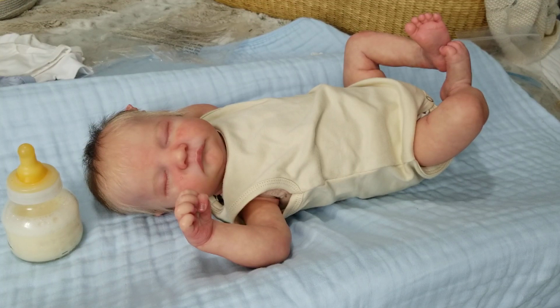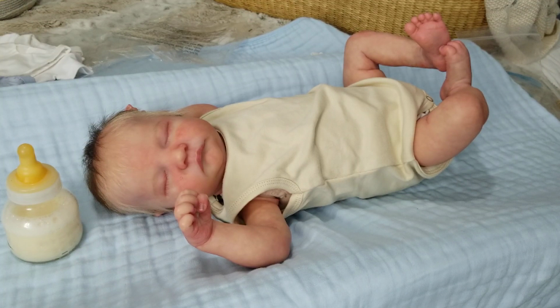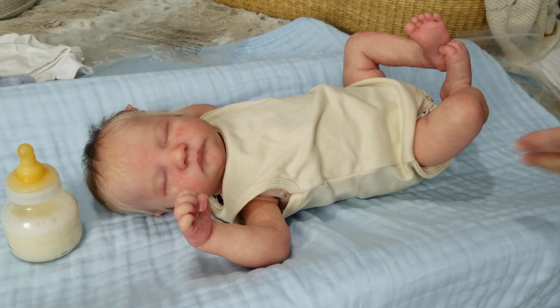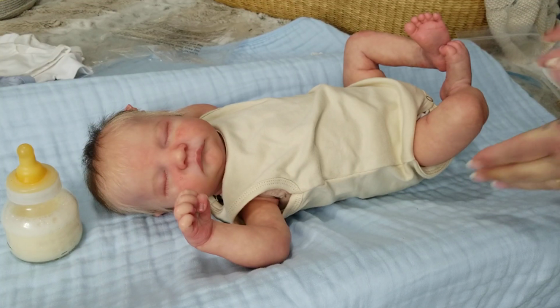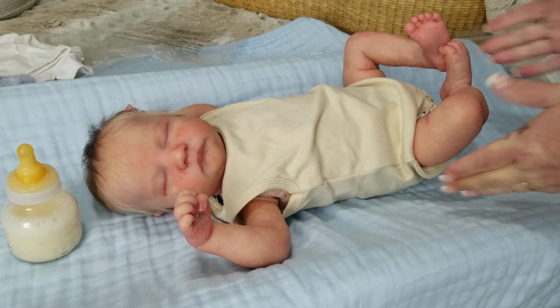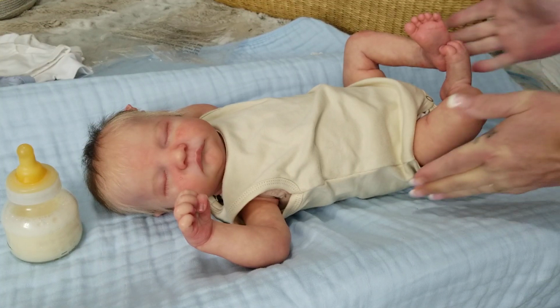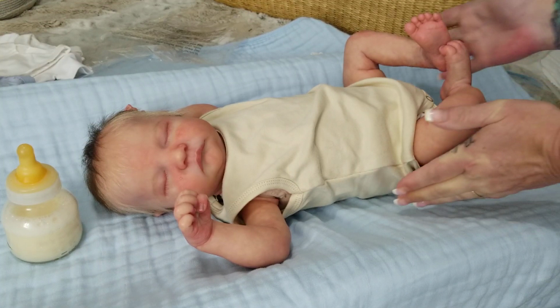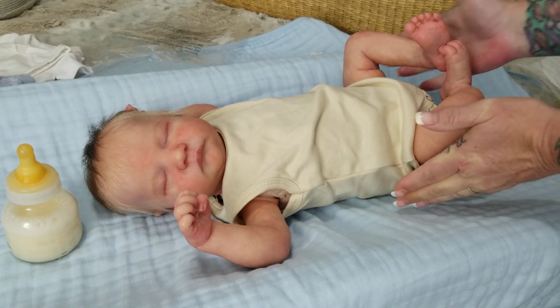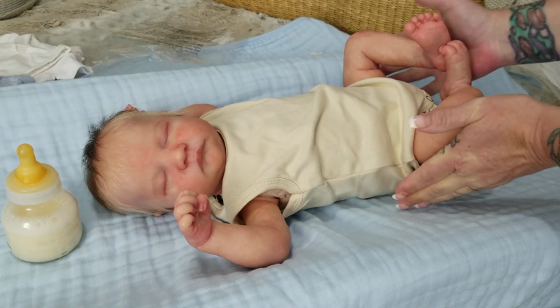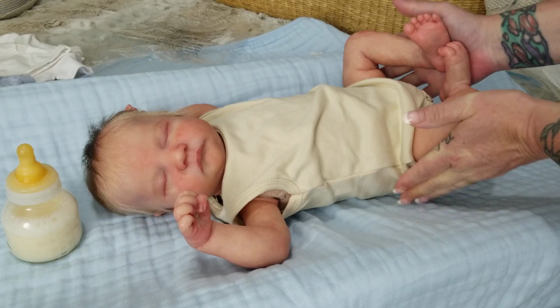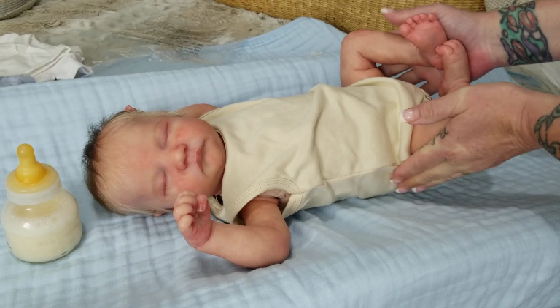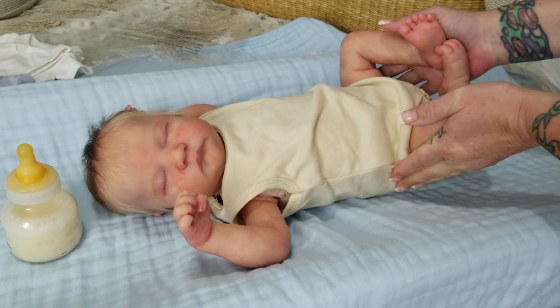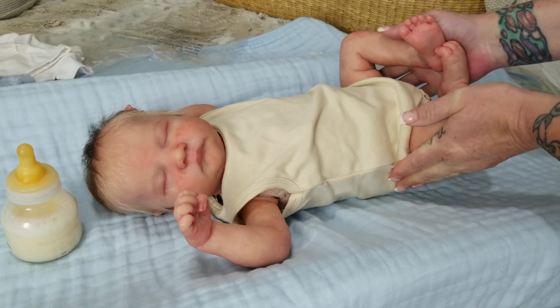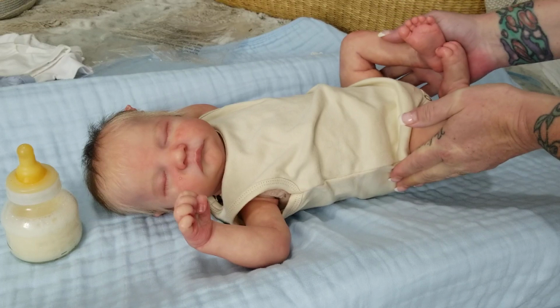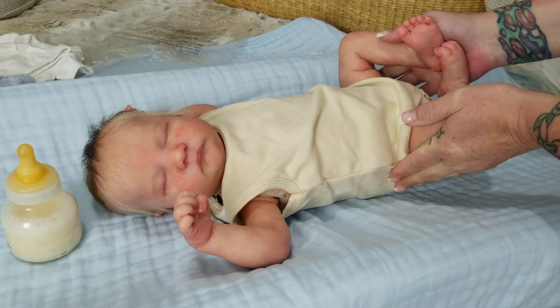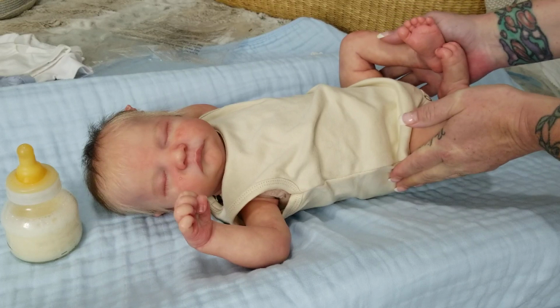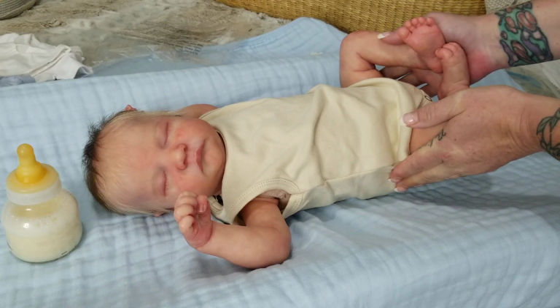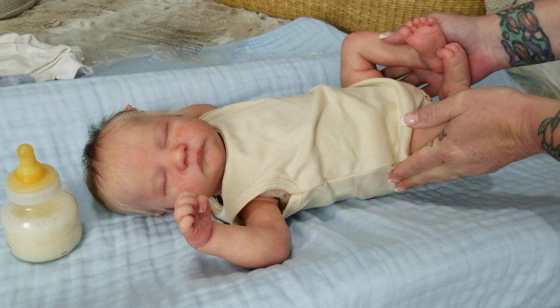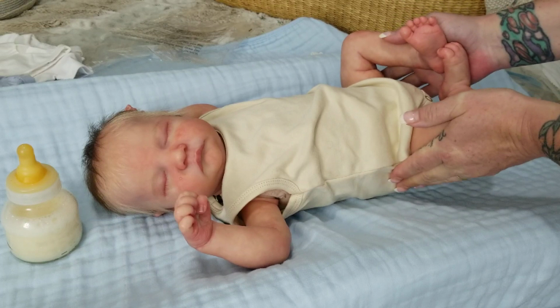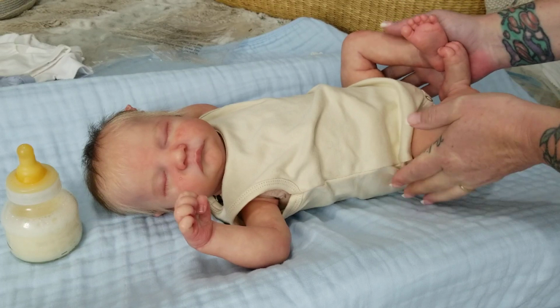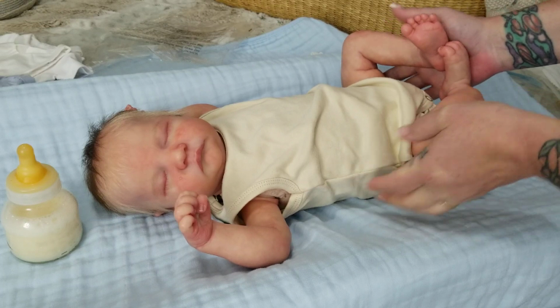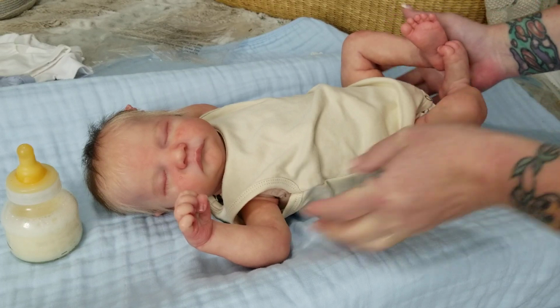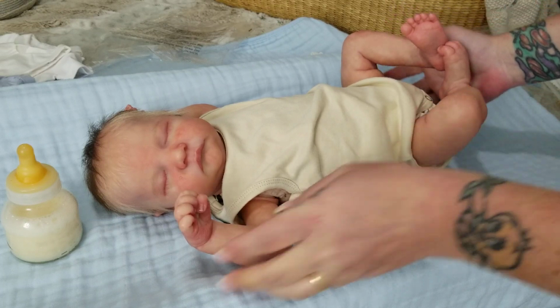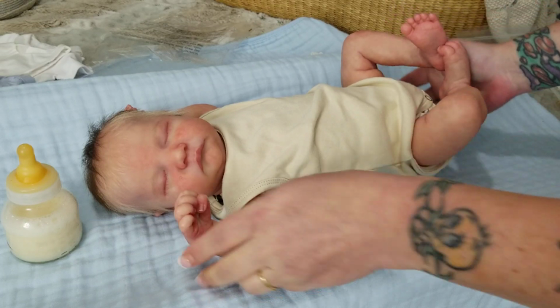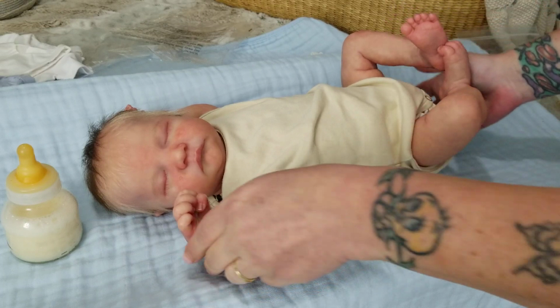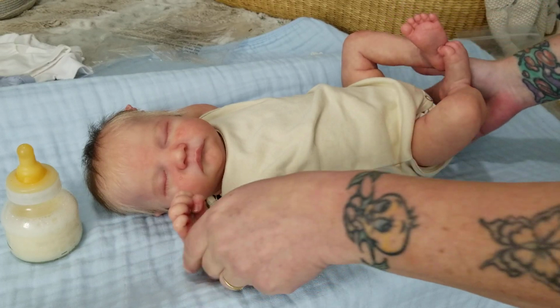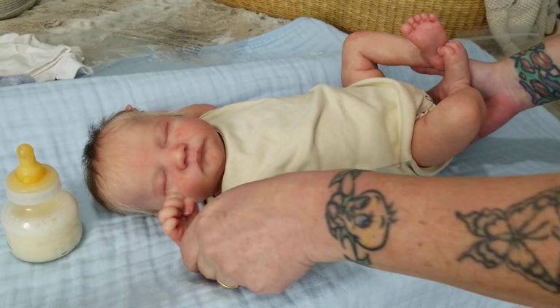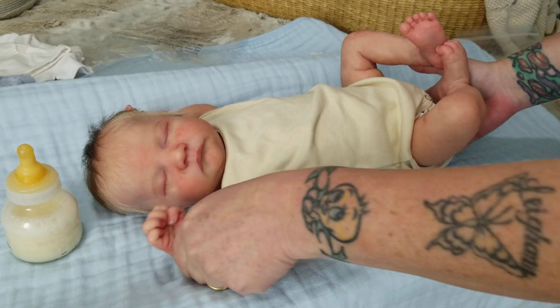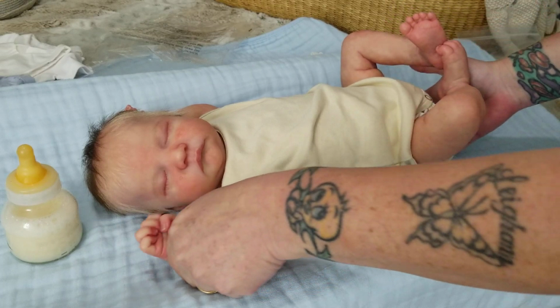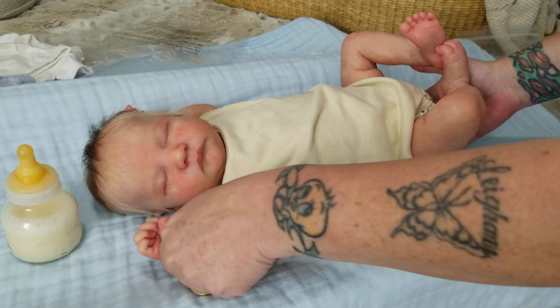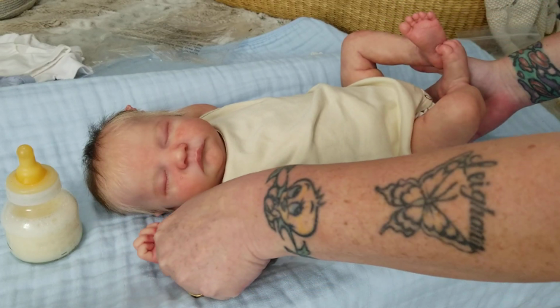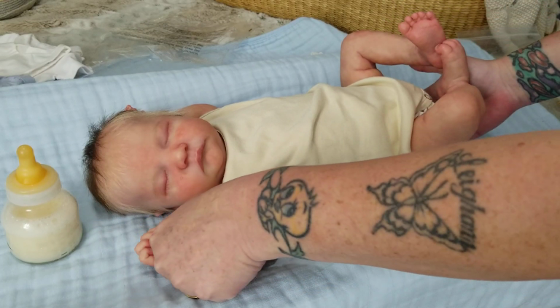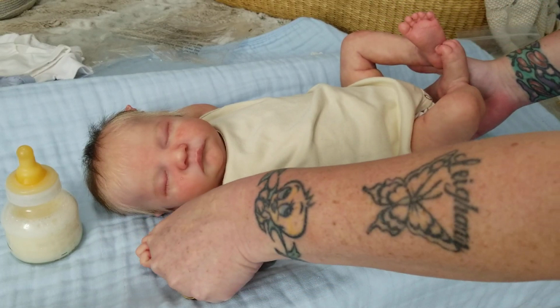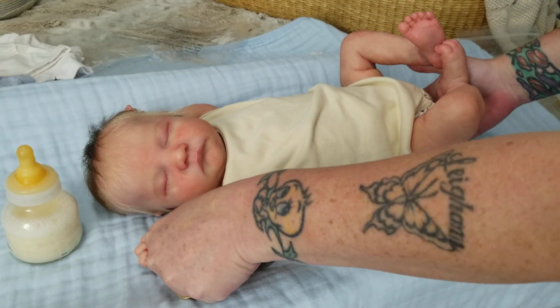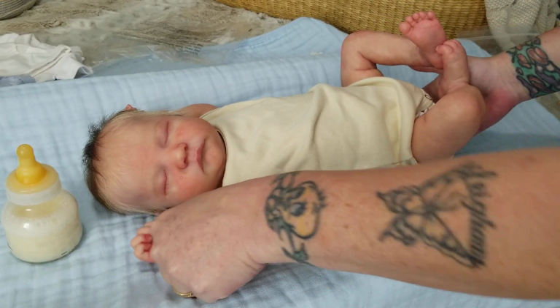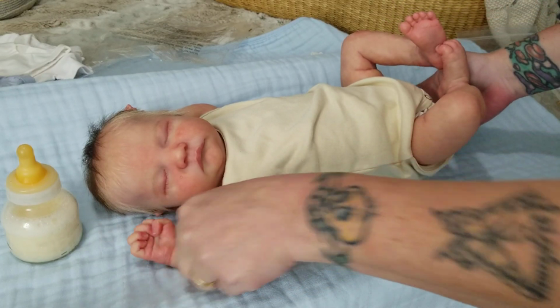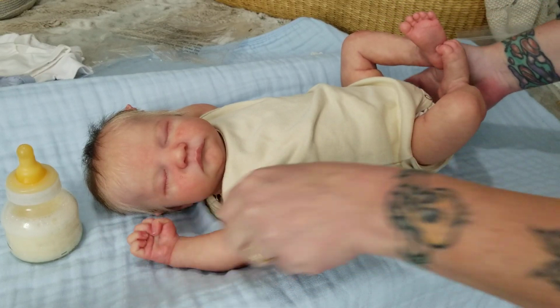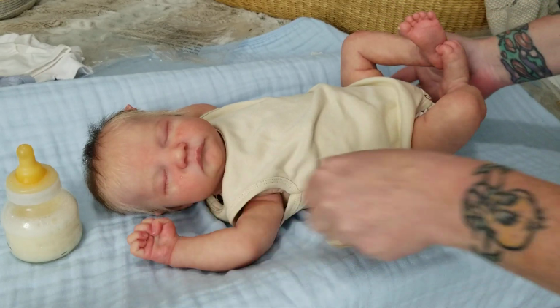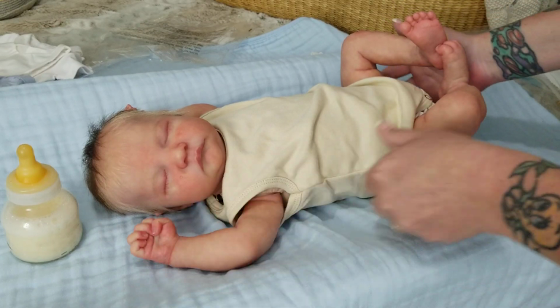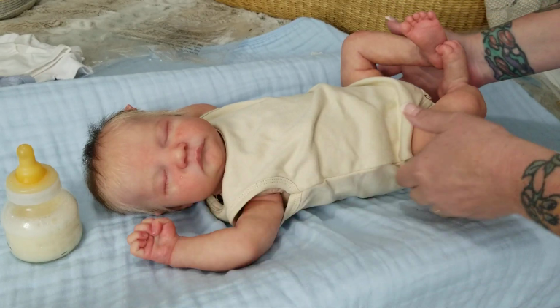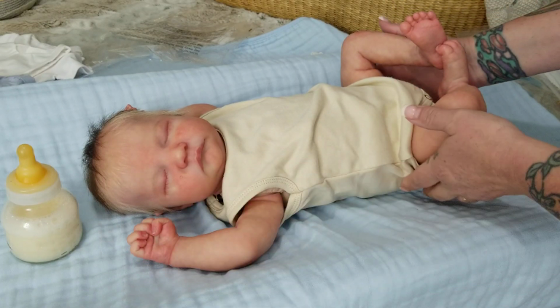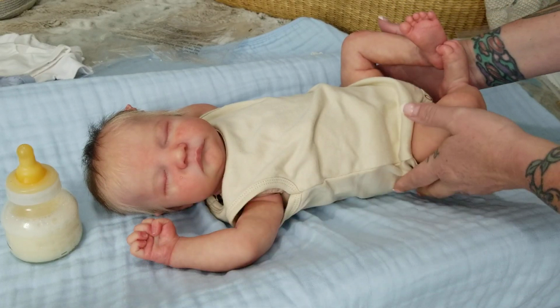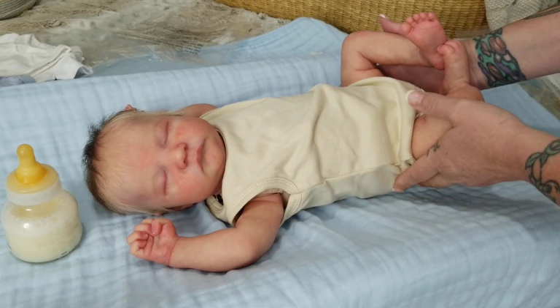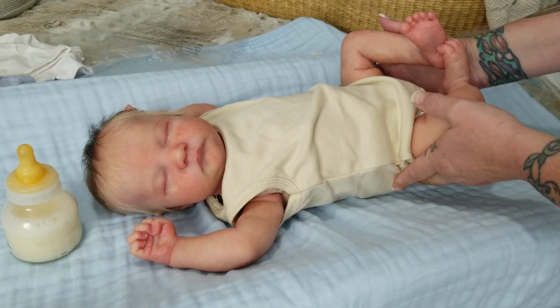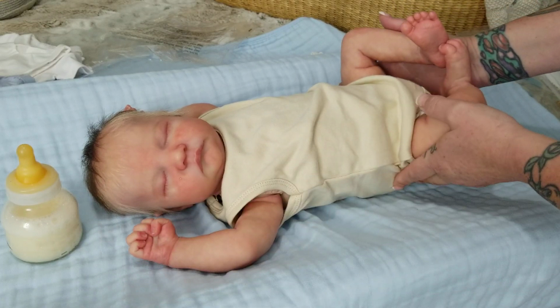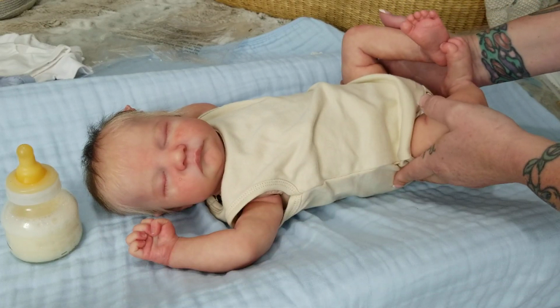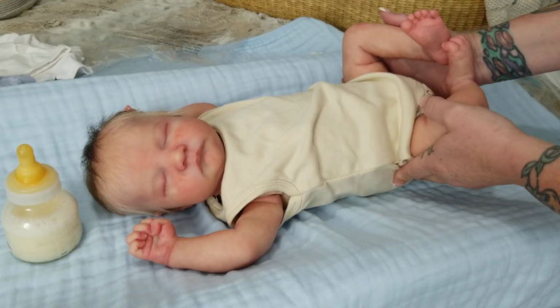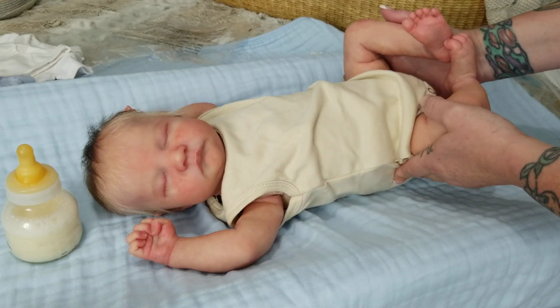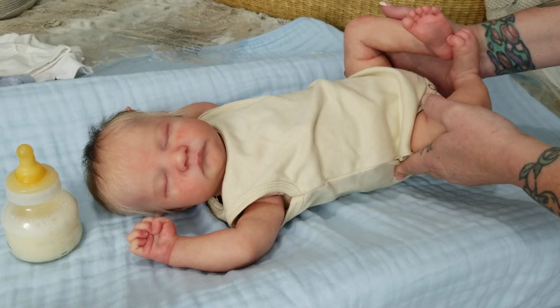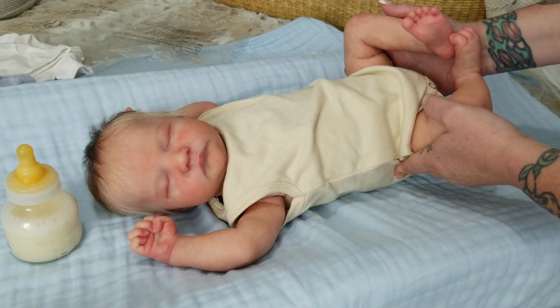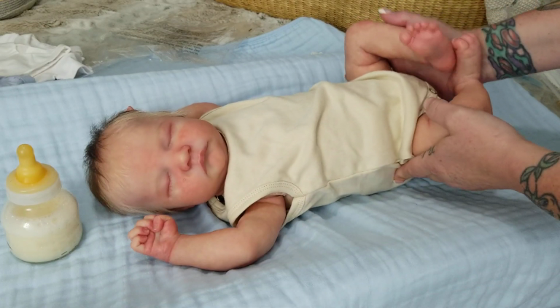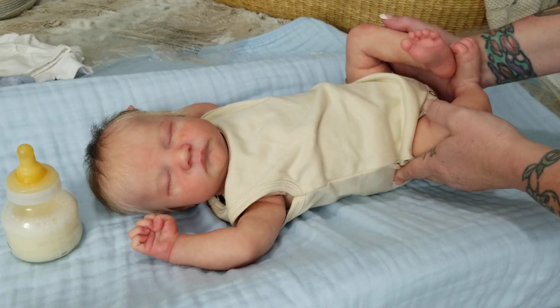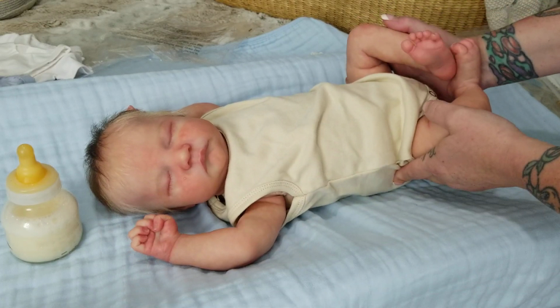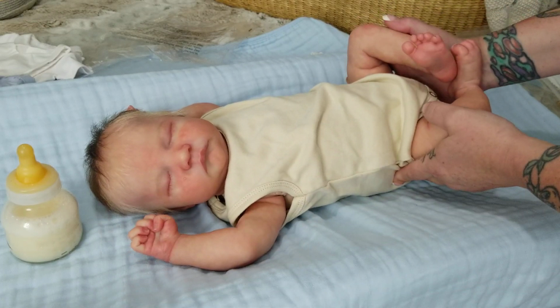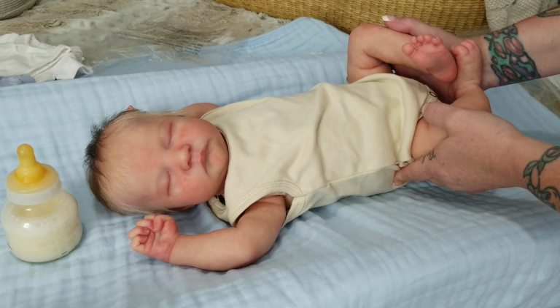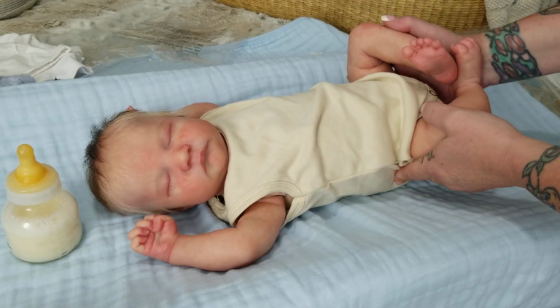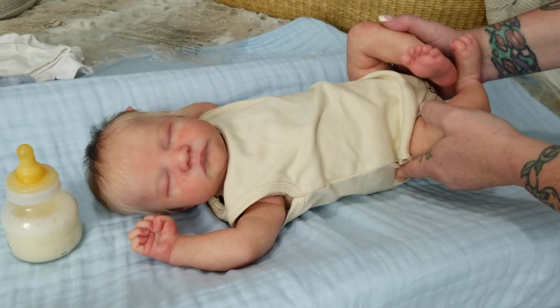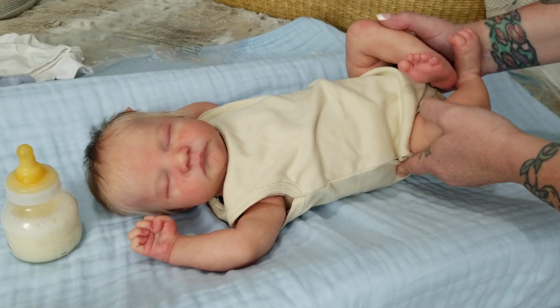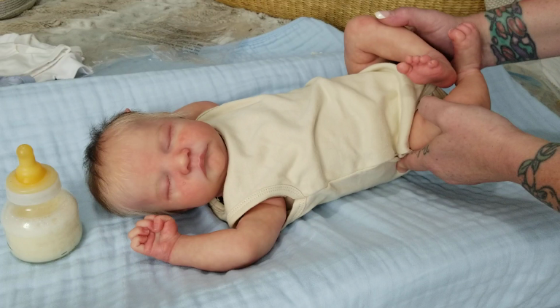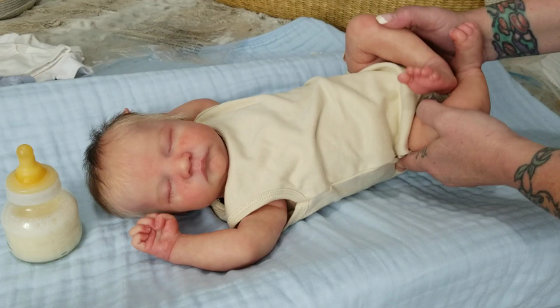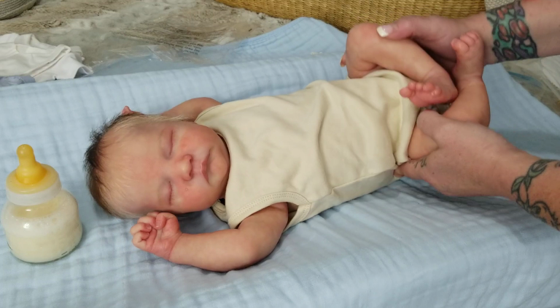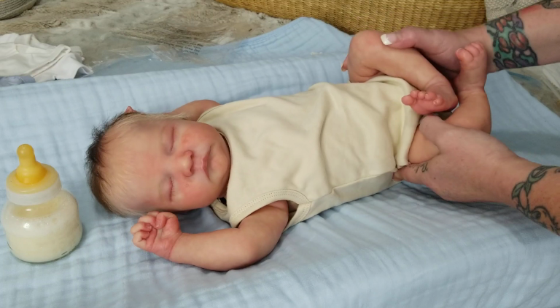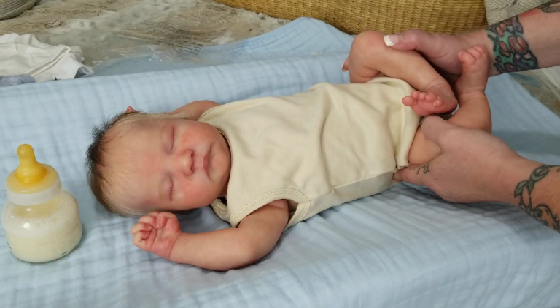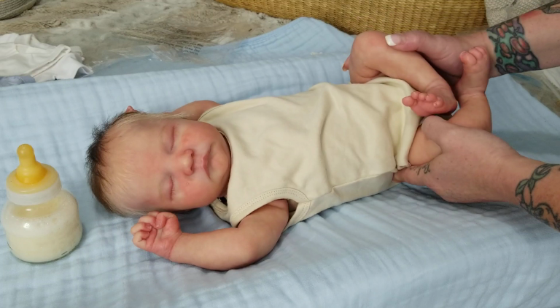You are looking at Stellan. Stellan is my Levi sculpt by Bonnie Brown.